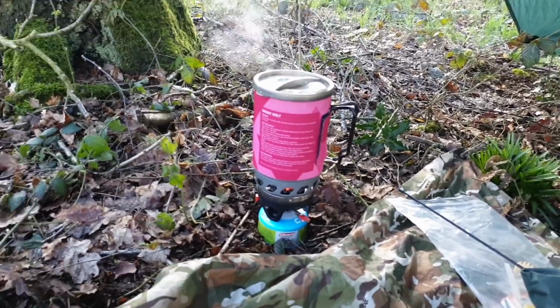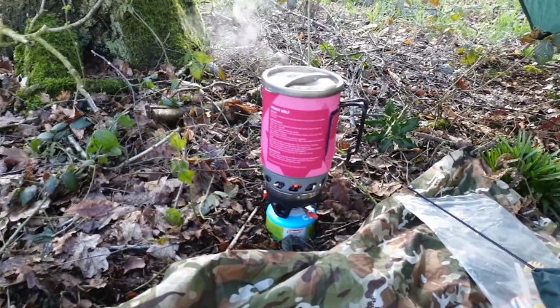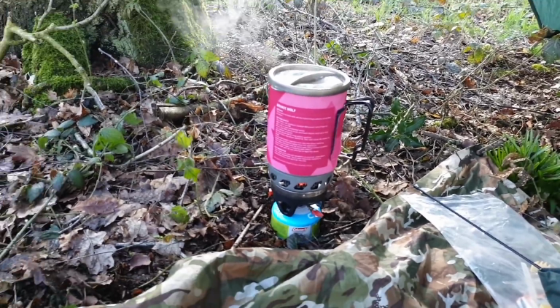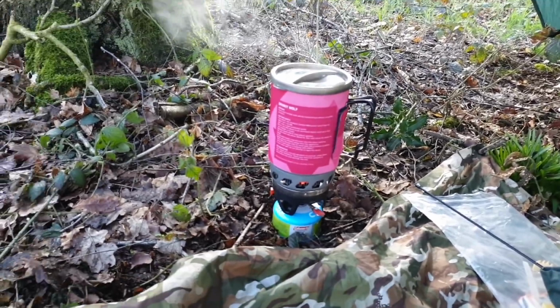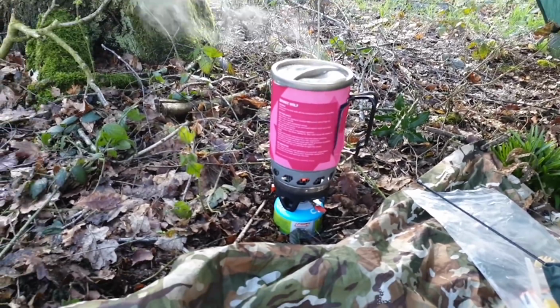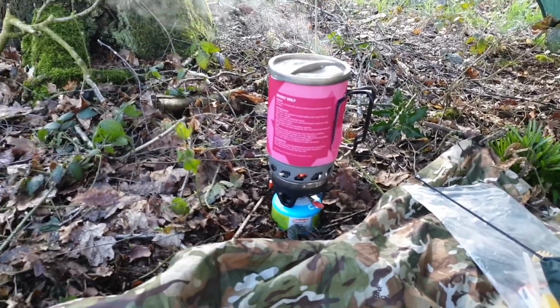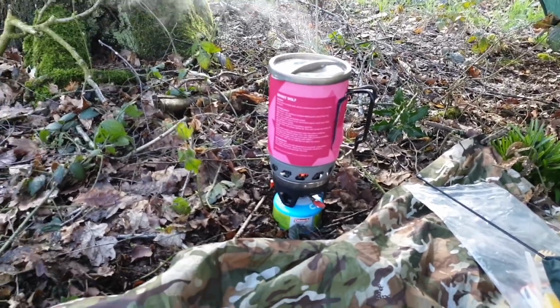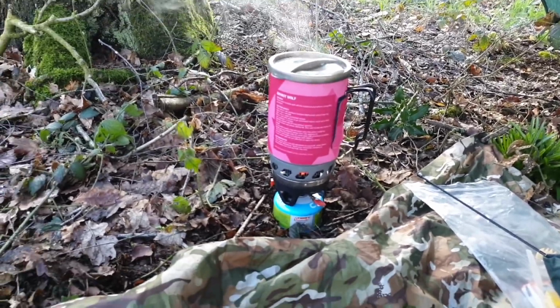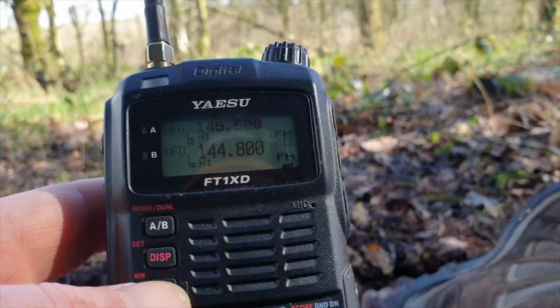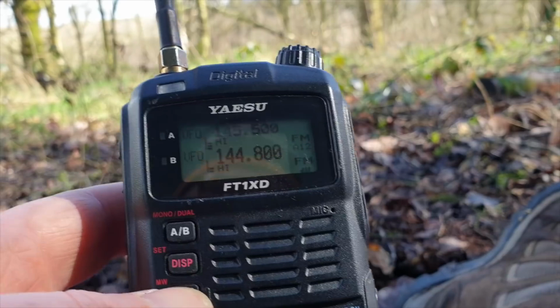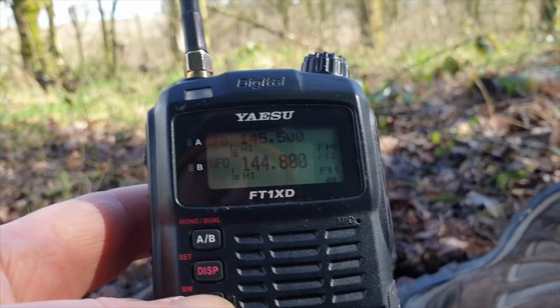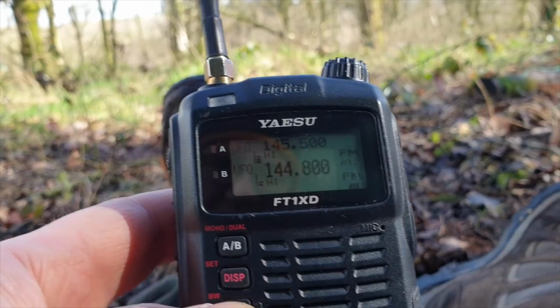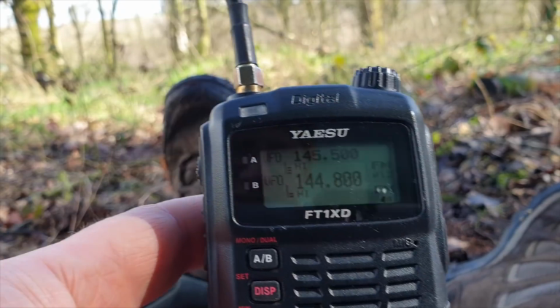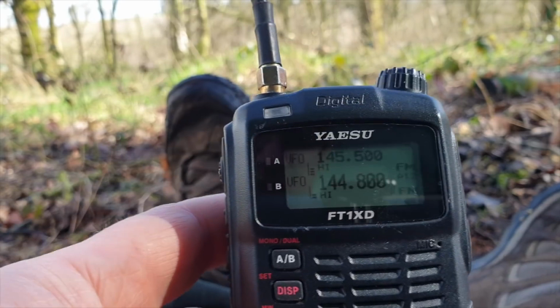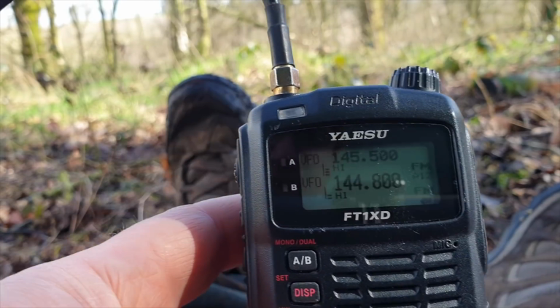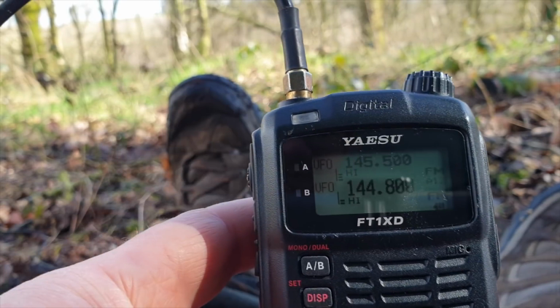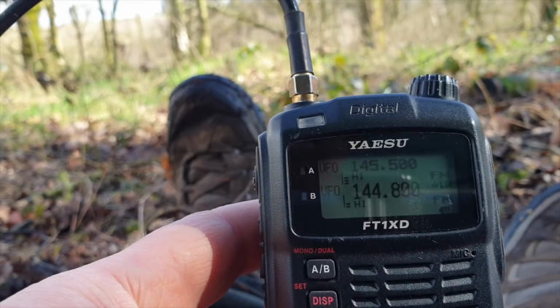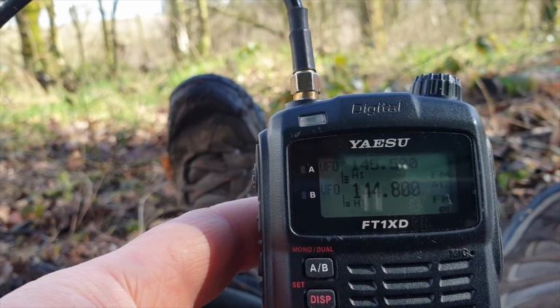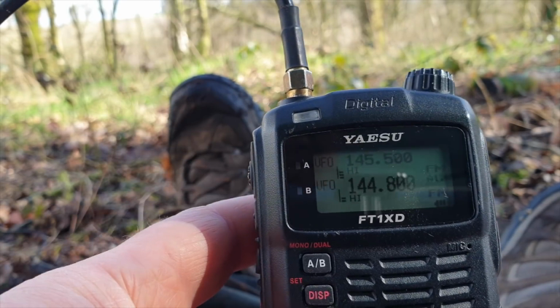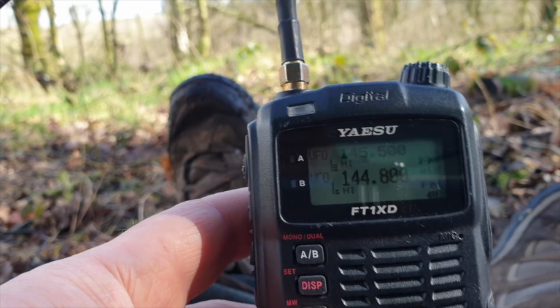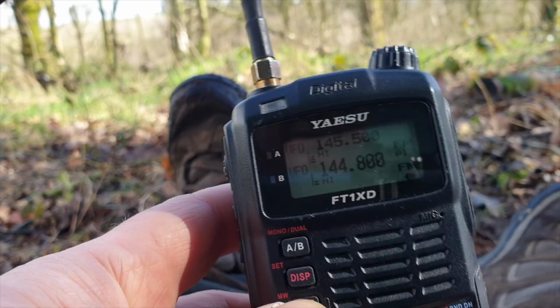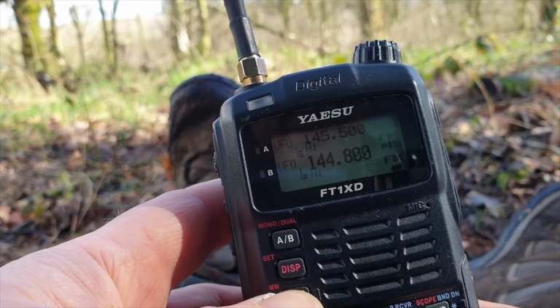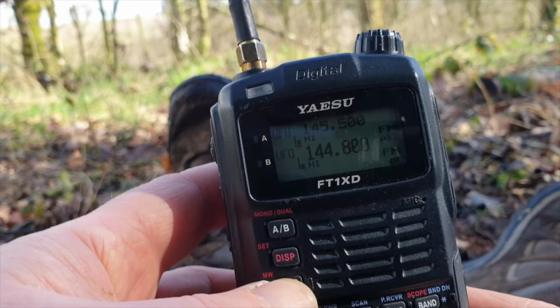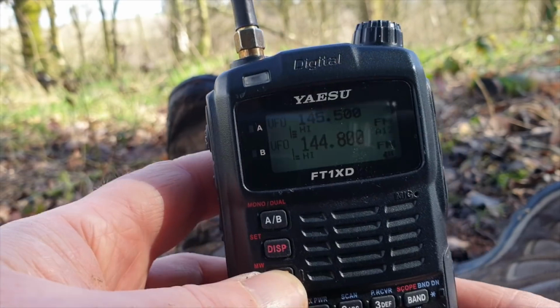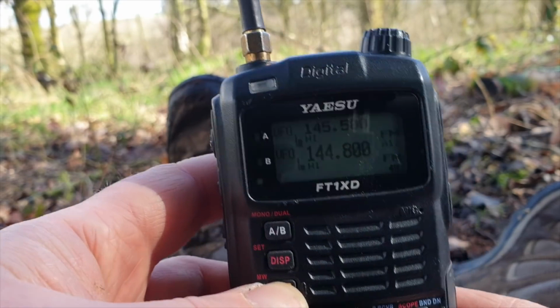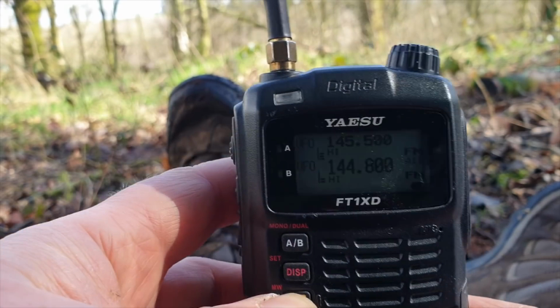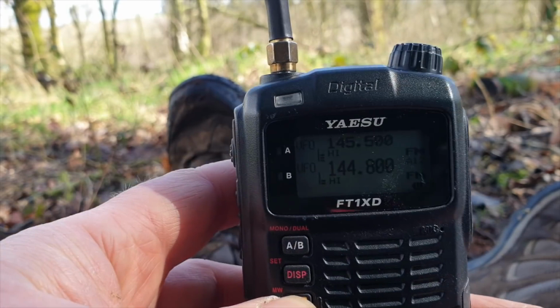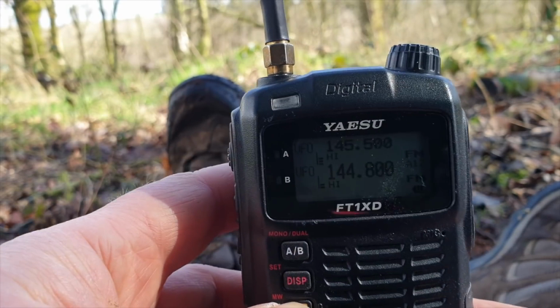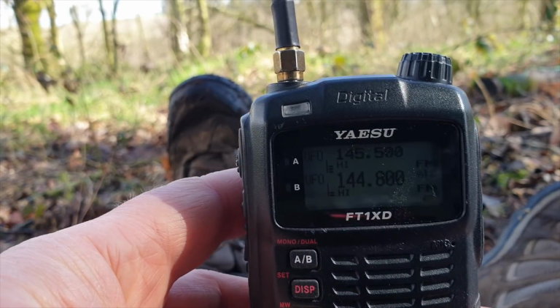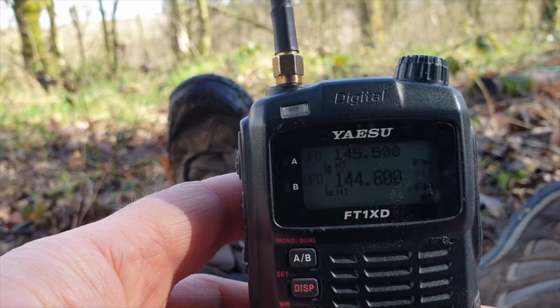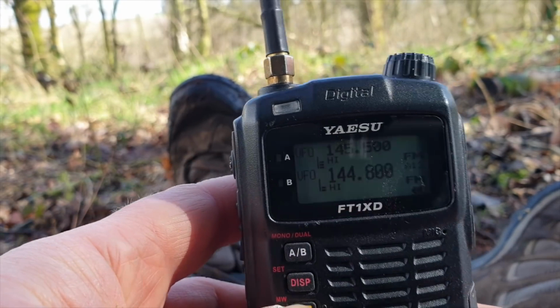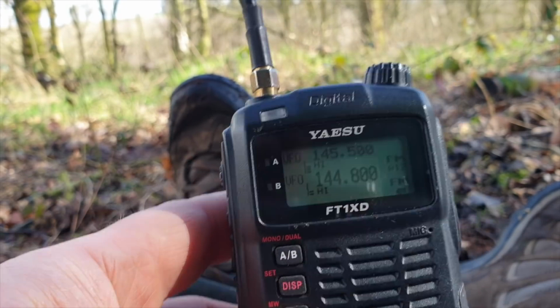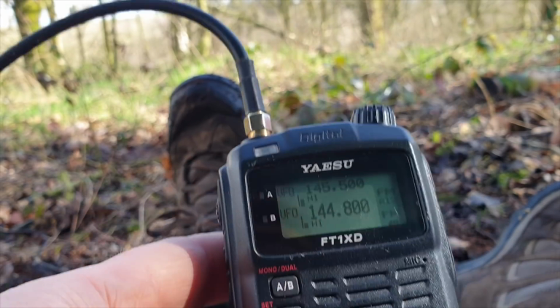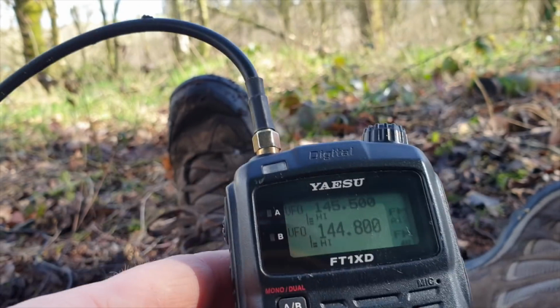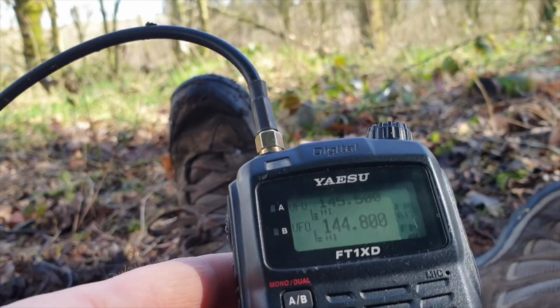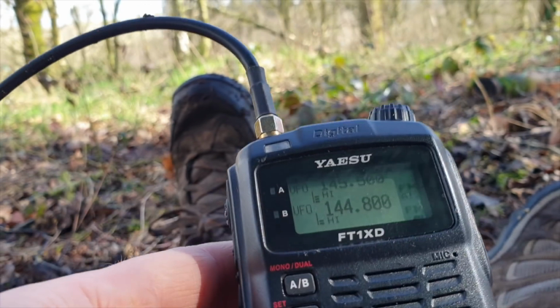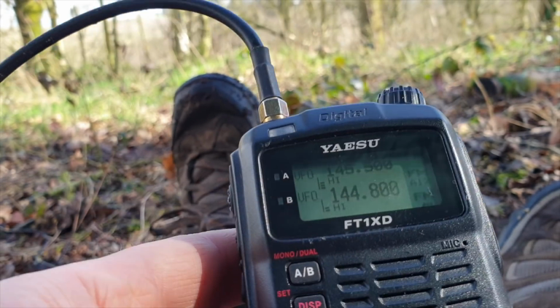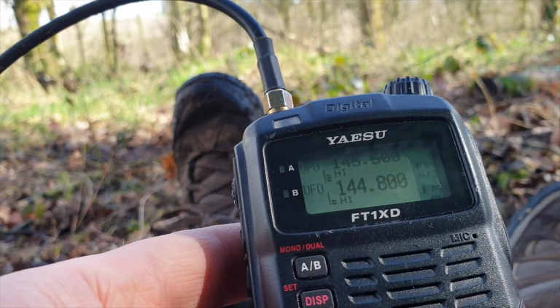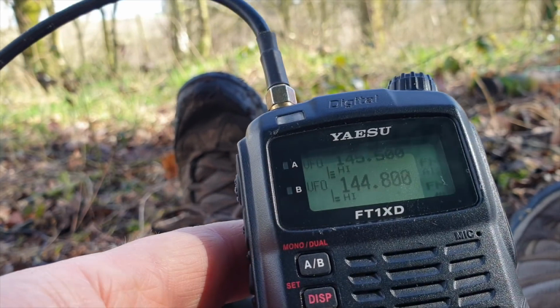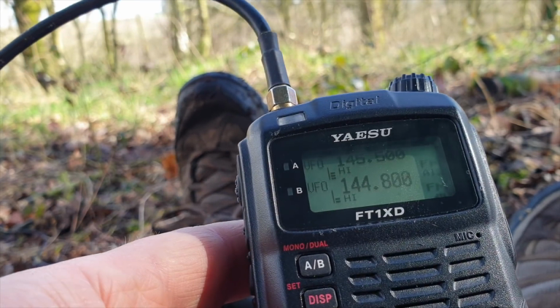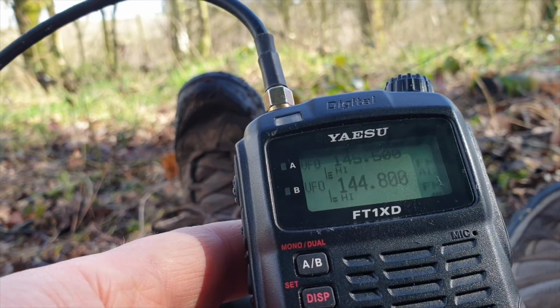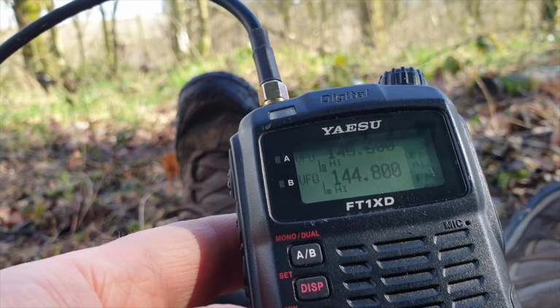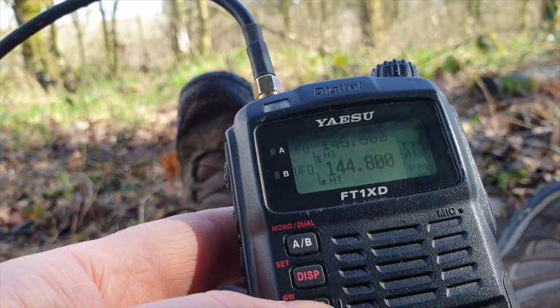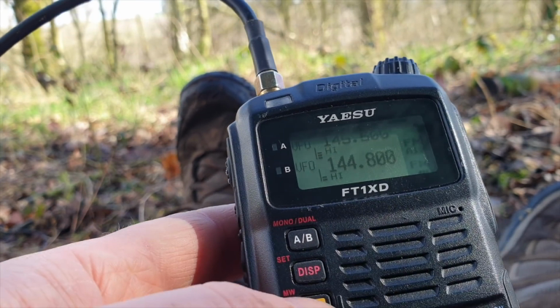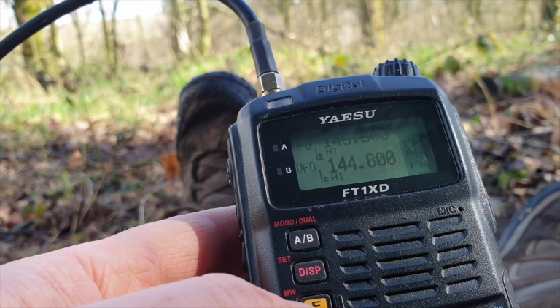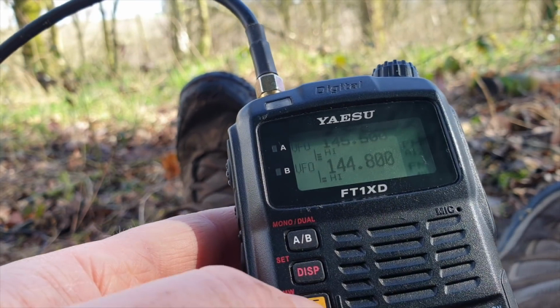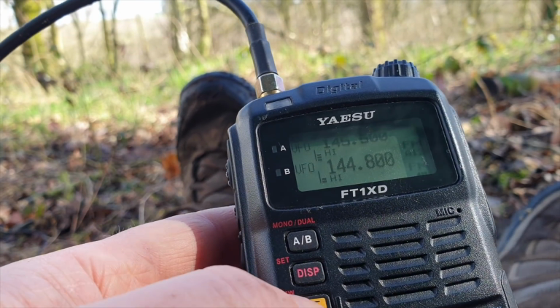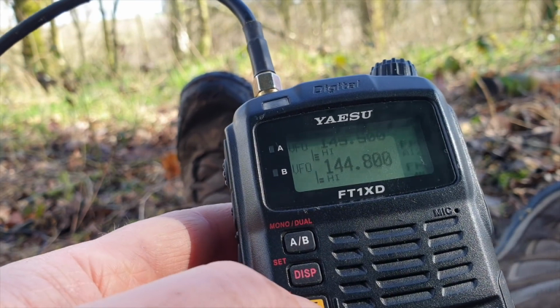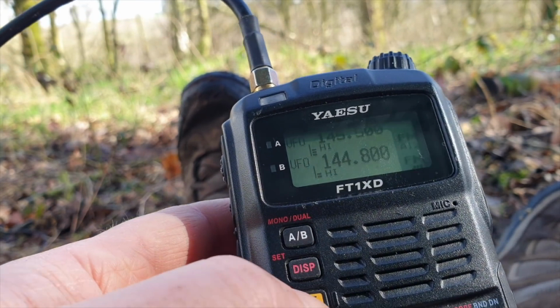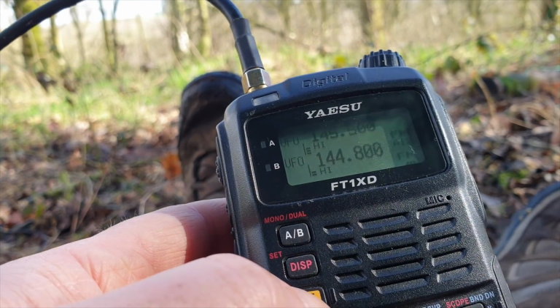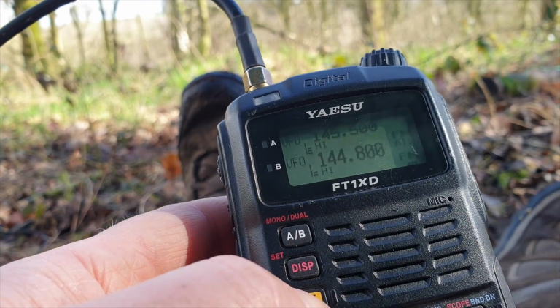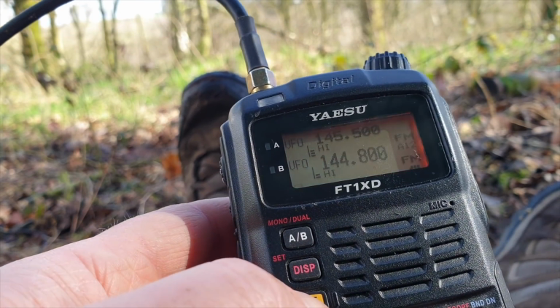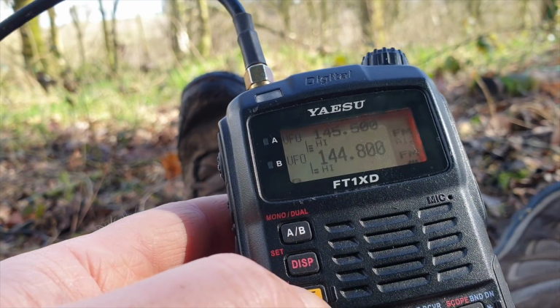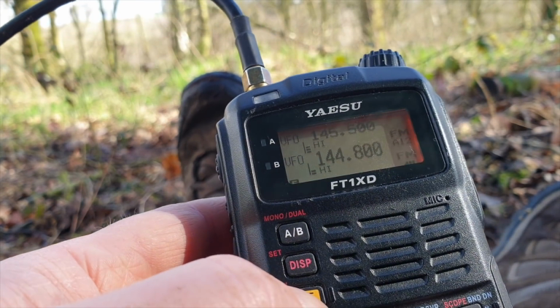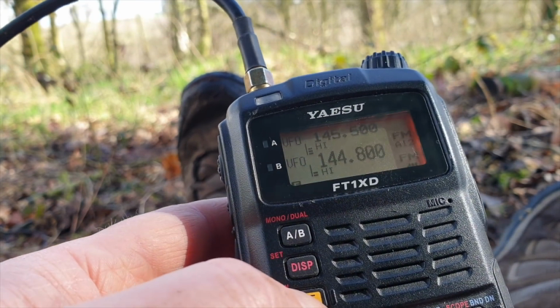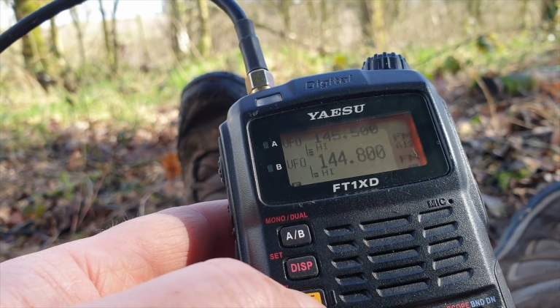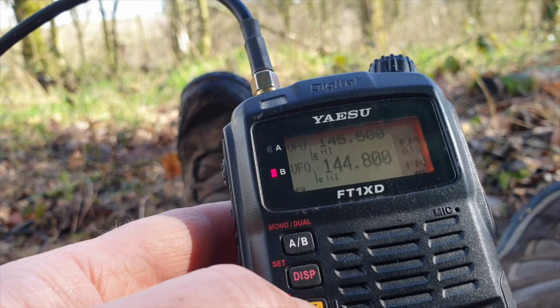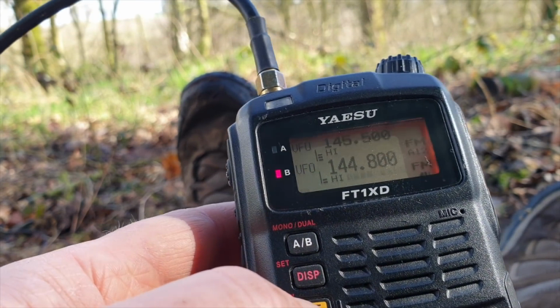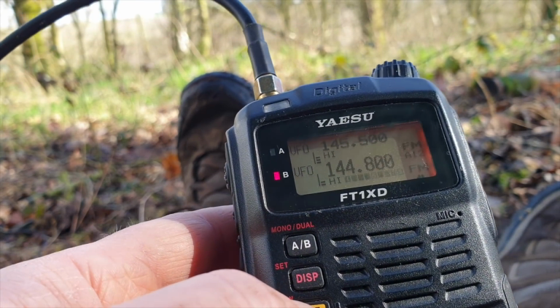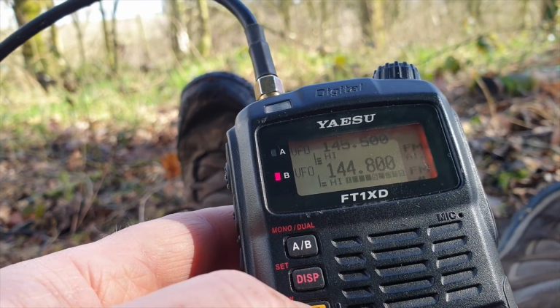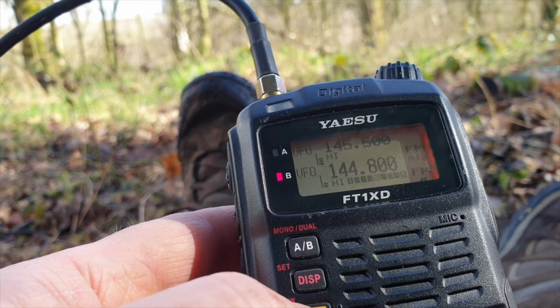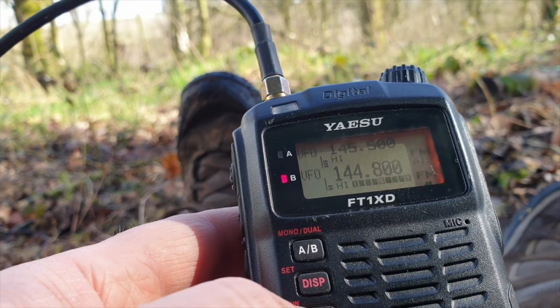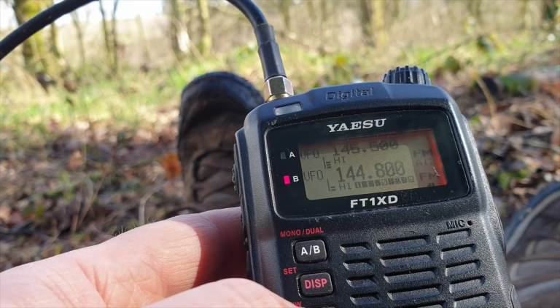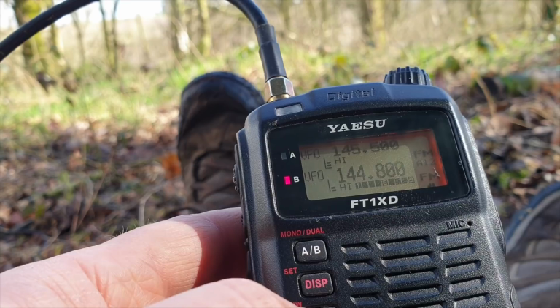Look at those. Can we see them? Can we see them?